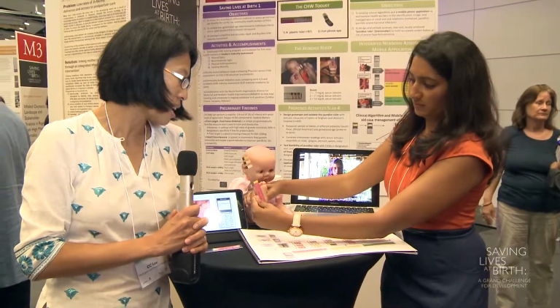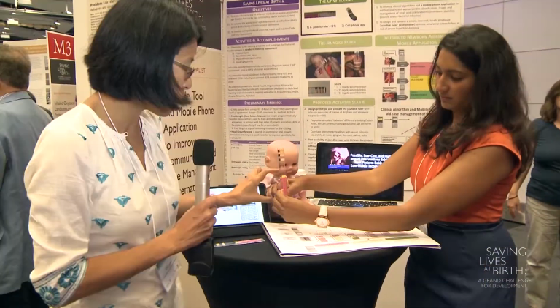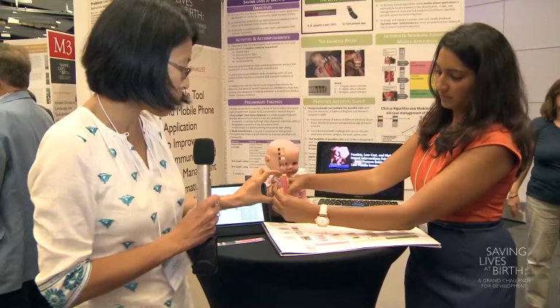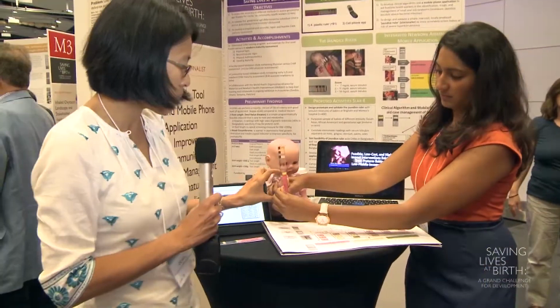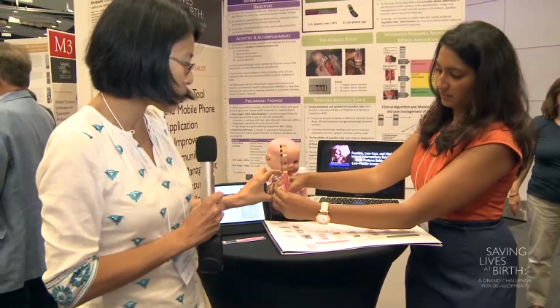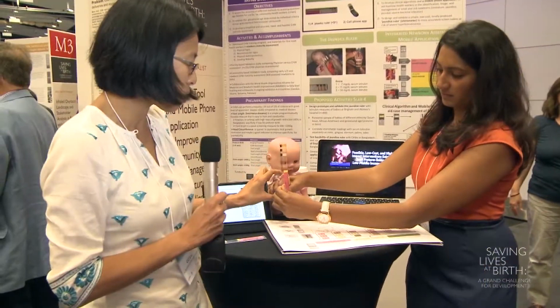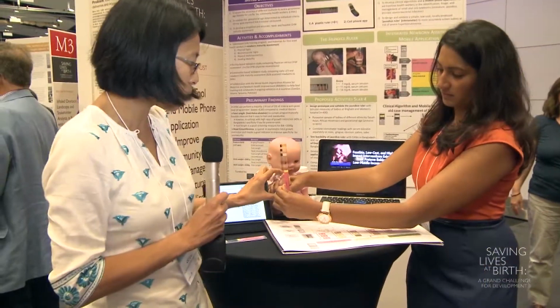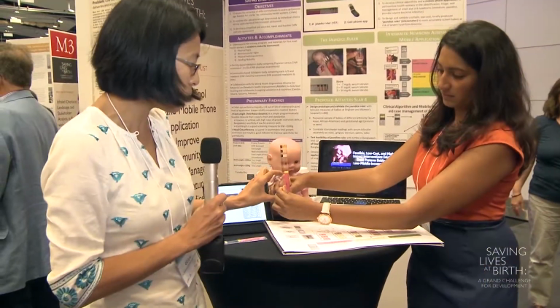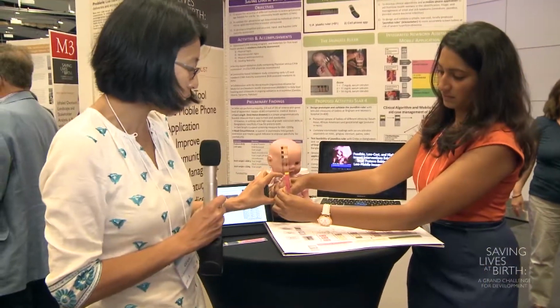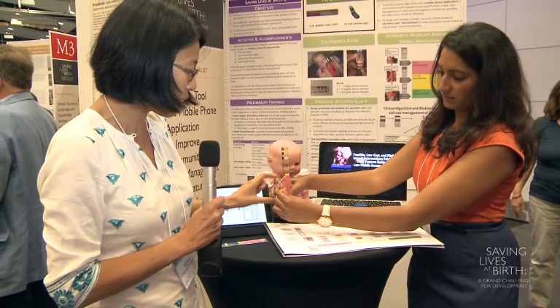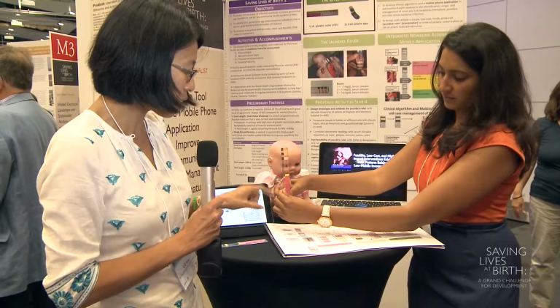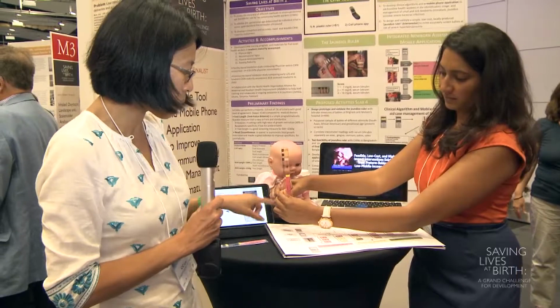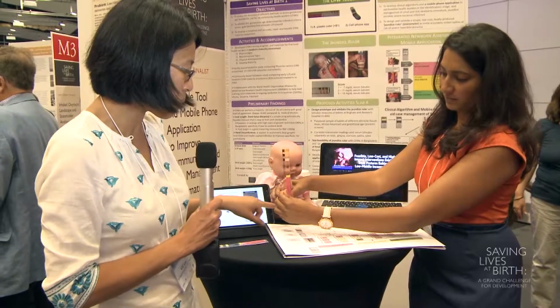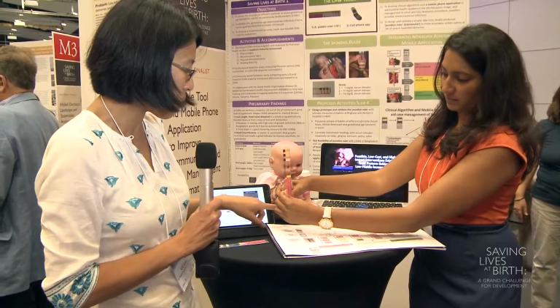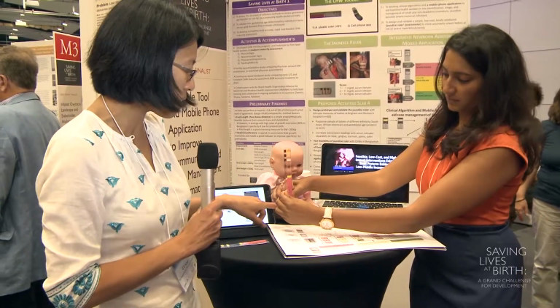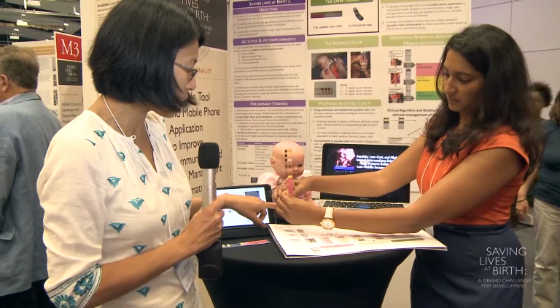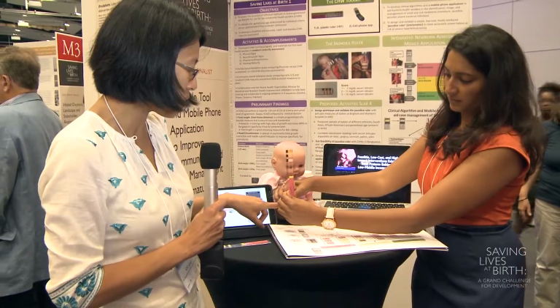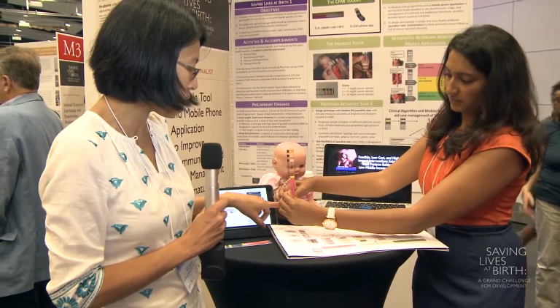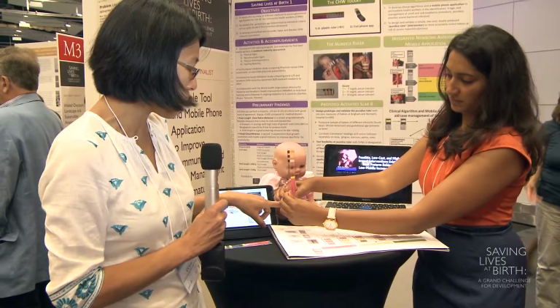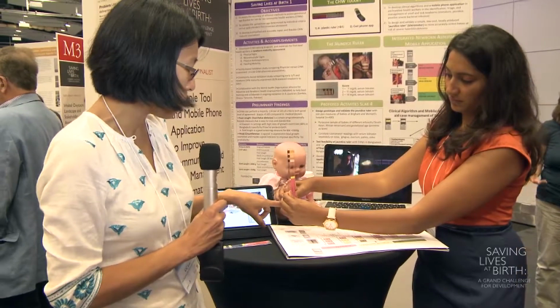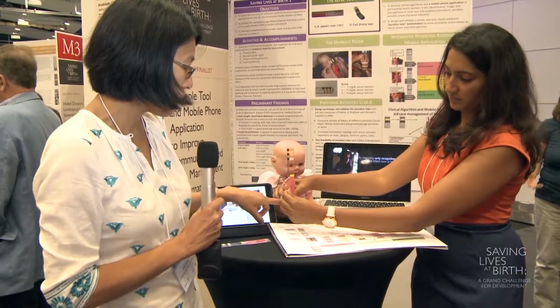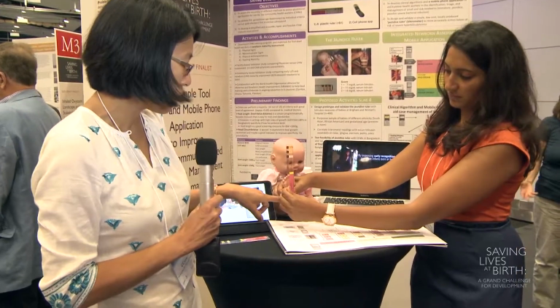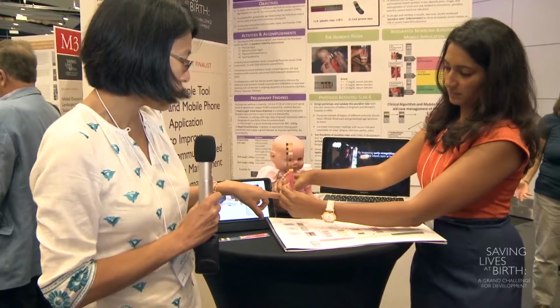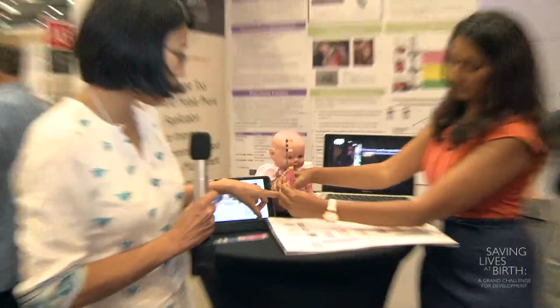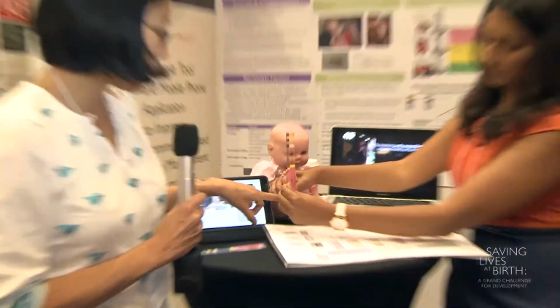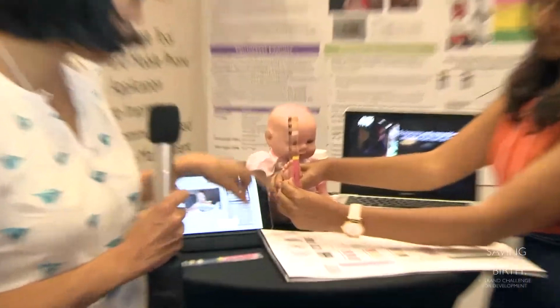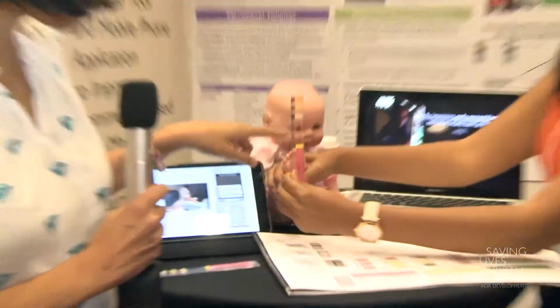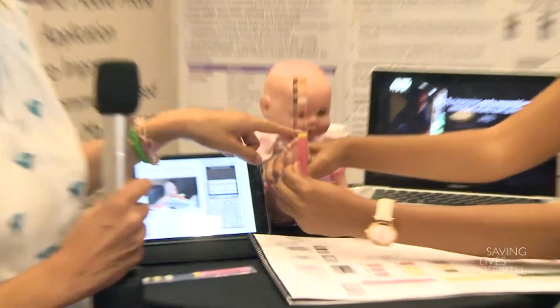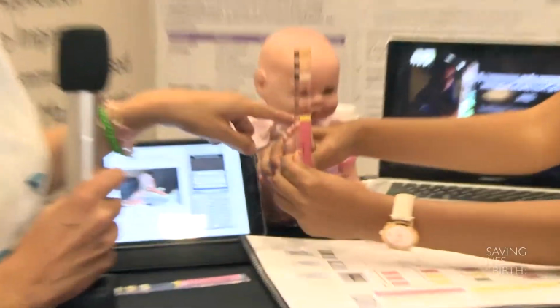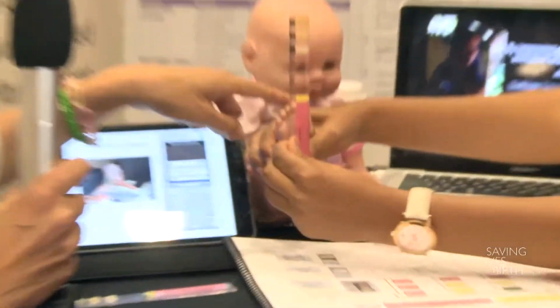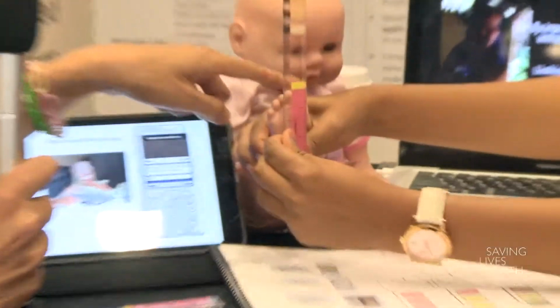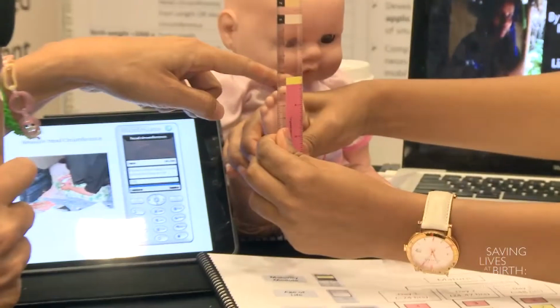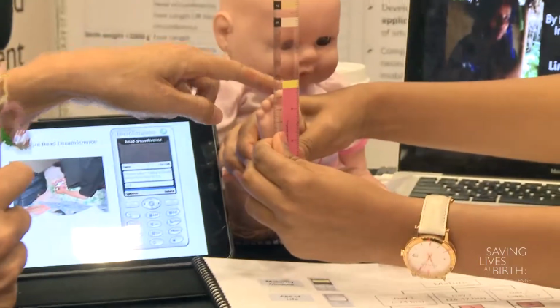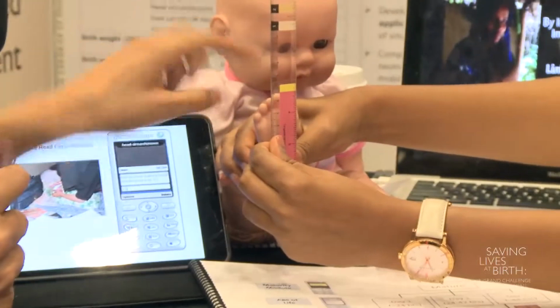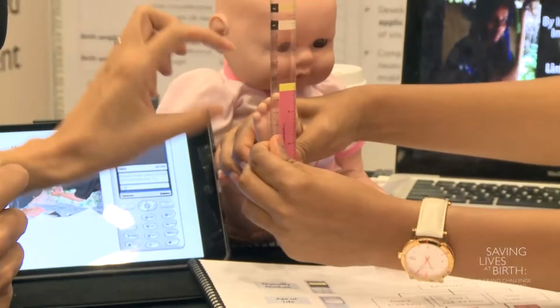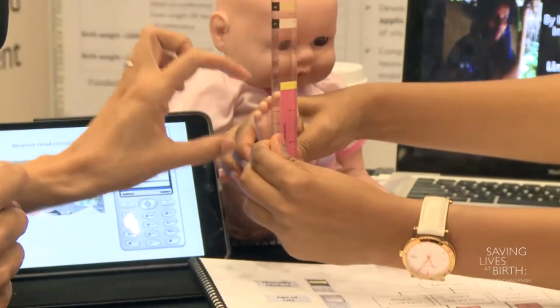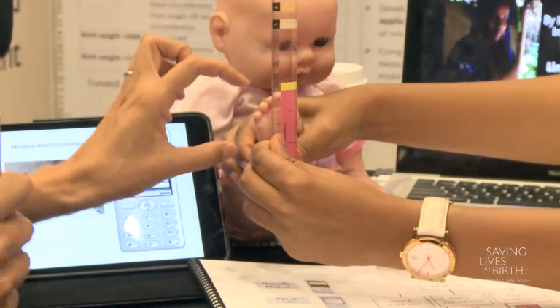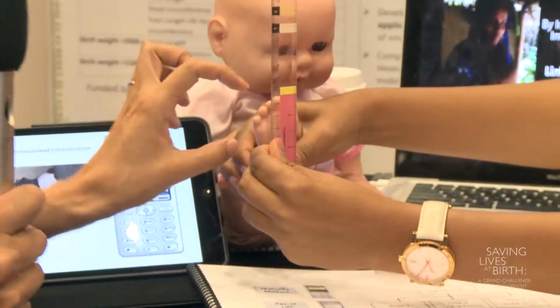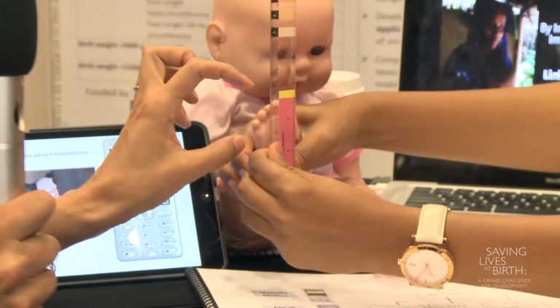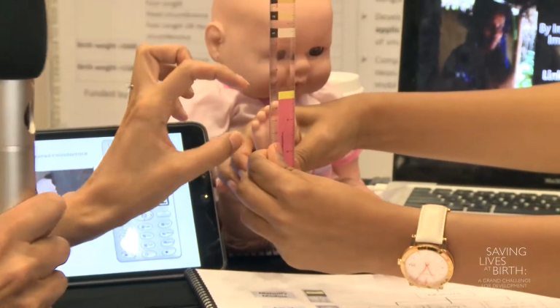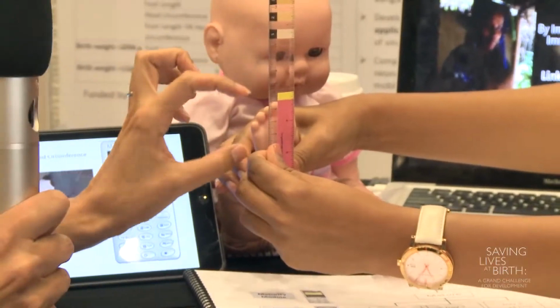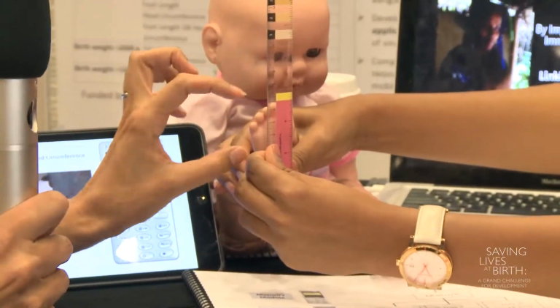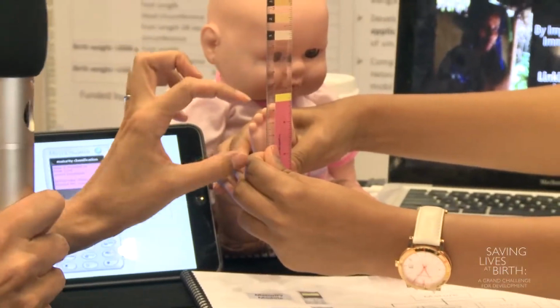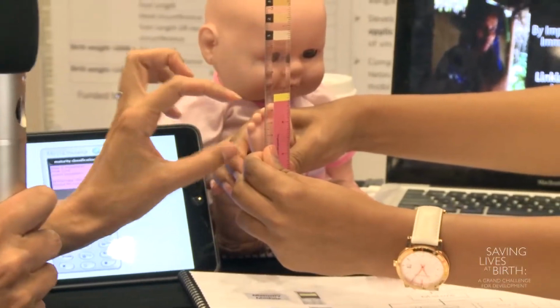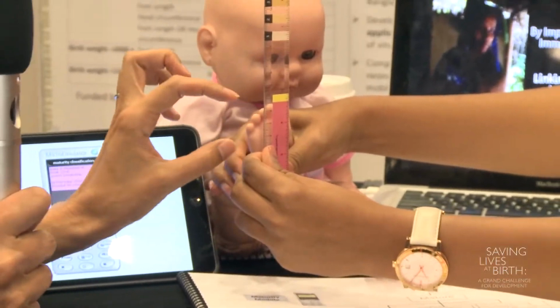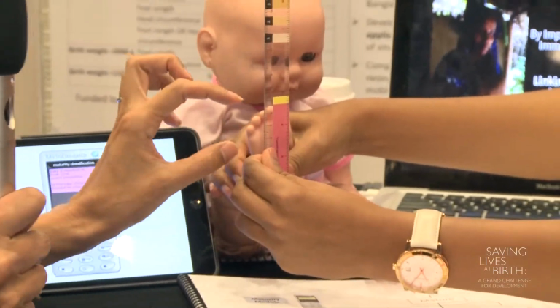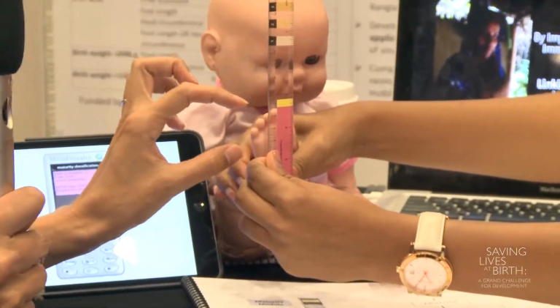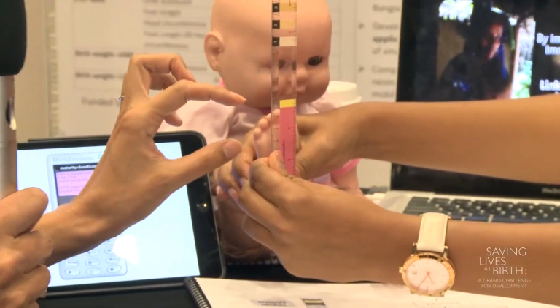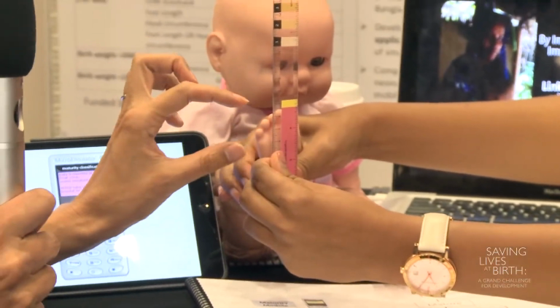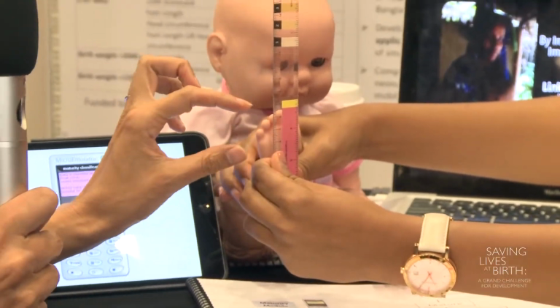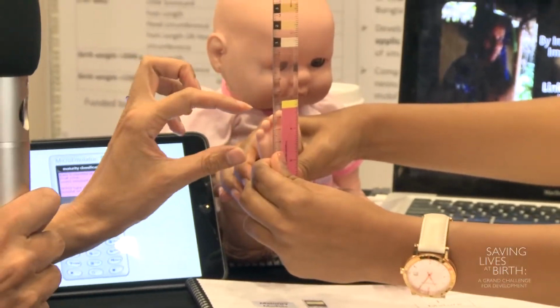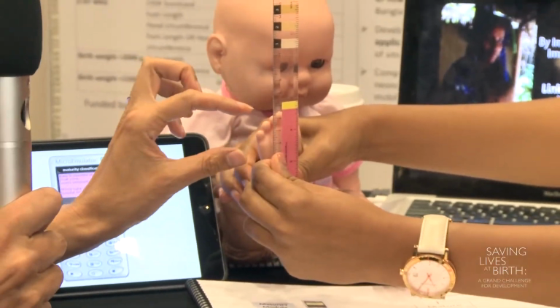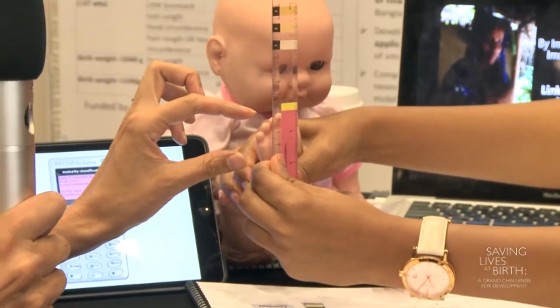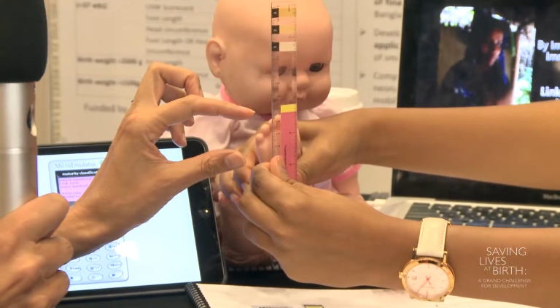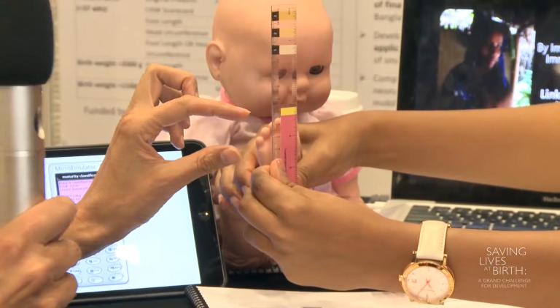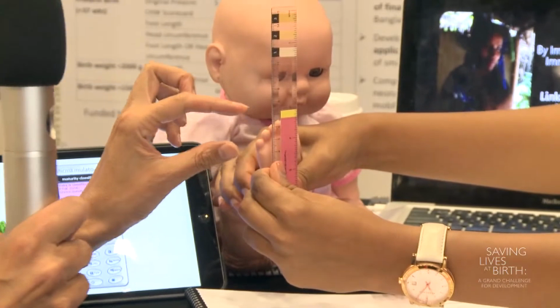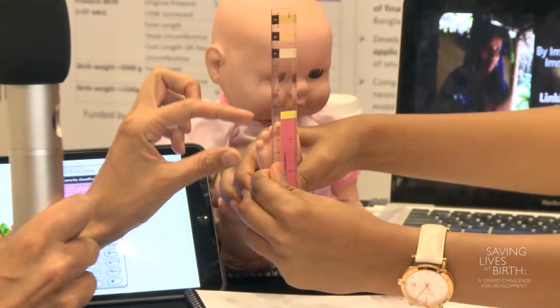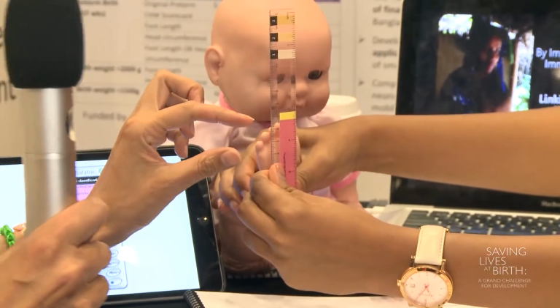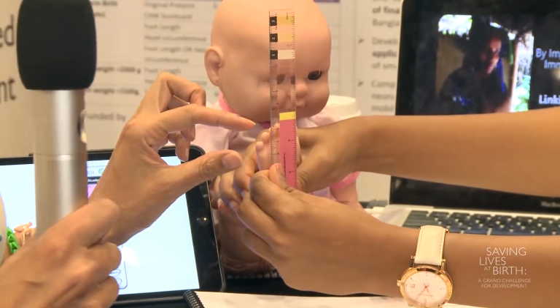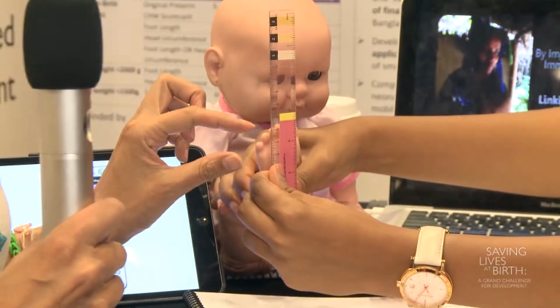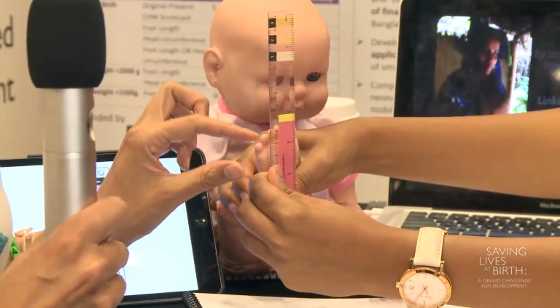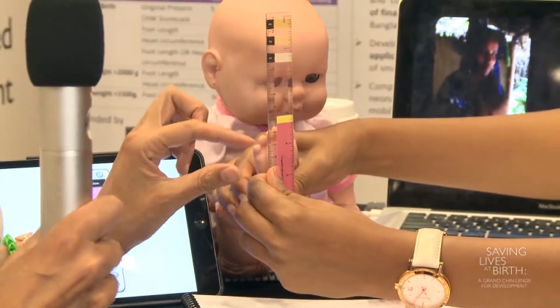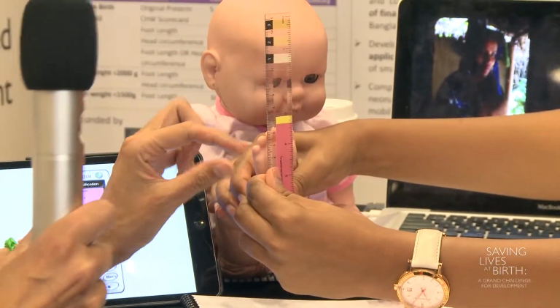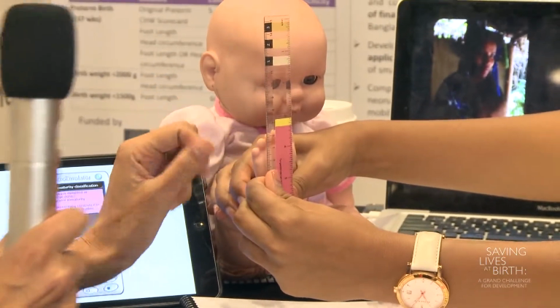We measure the foot length from the base of the heel to the top of the toe, and any baby that's in the red zone needs to be referred urgently to the hospital.